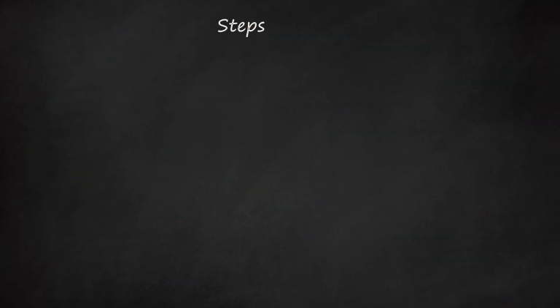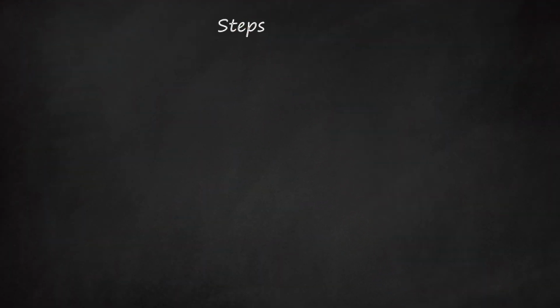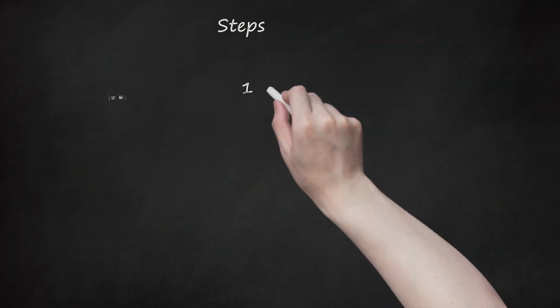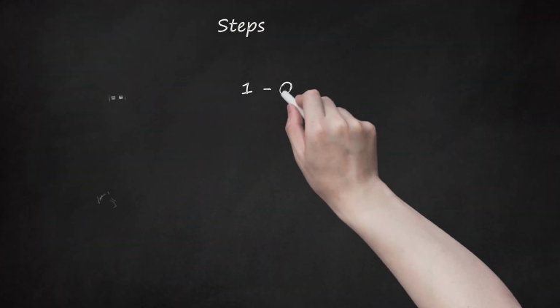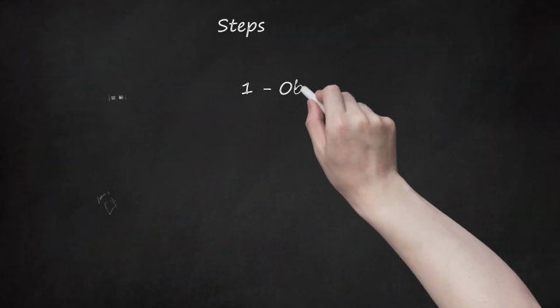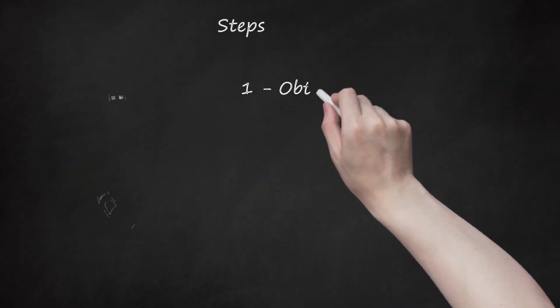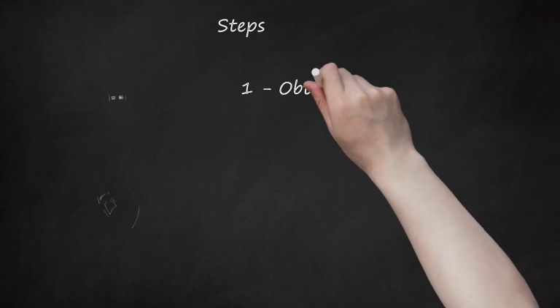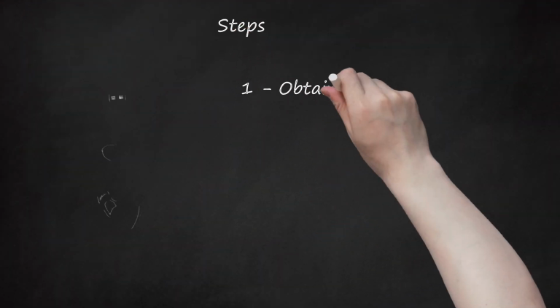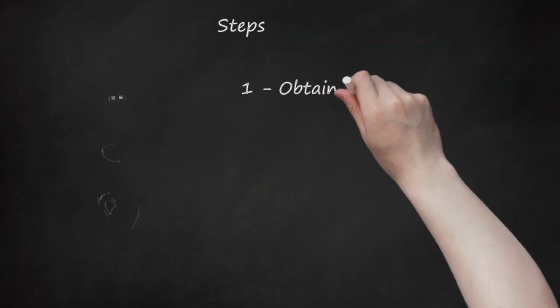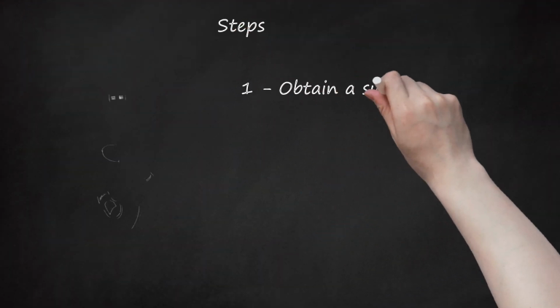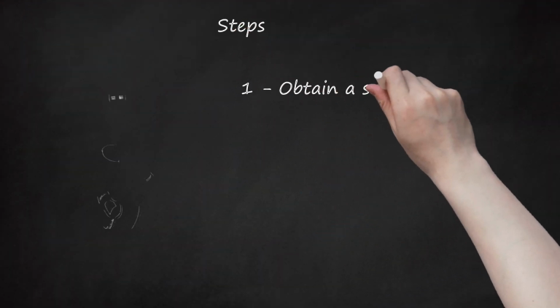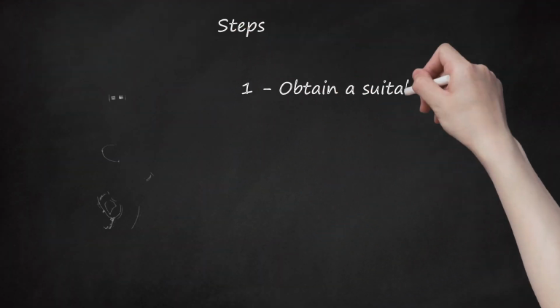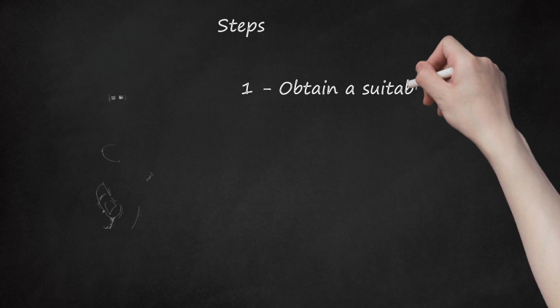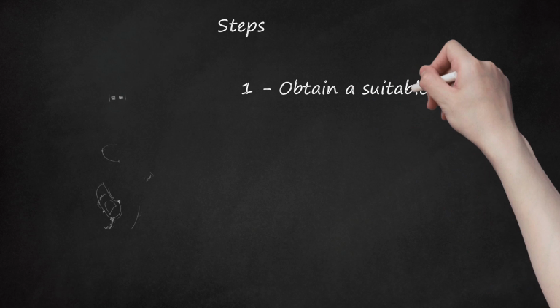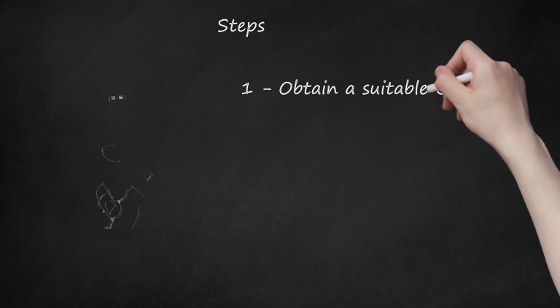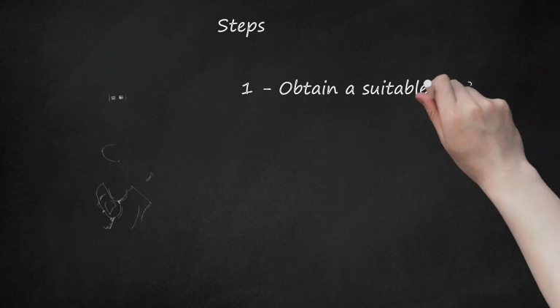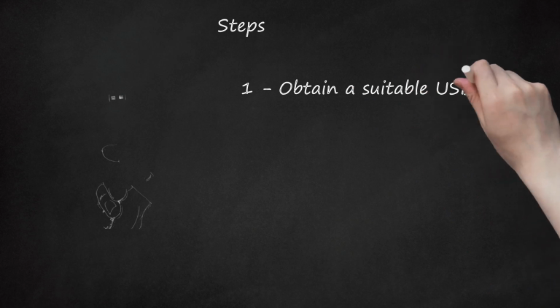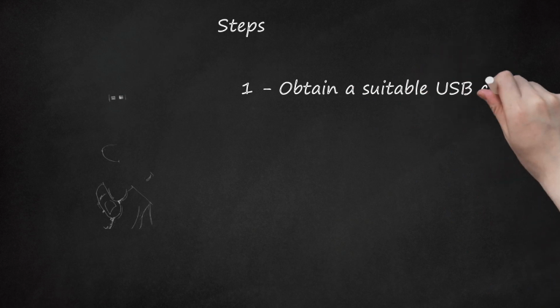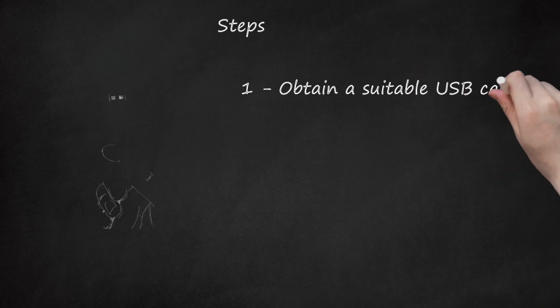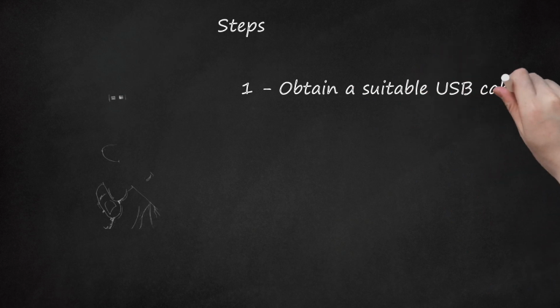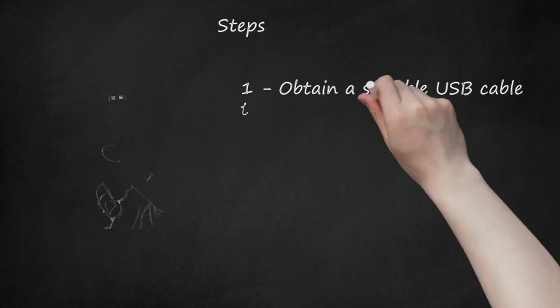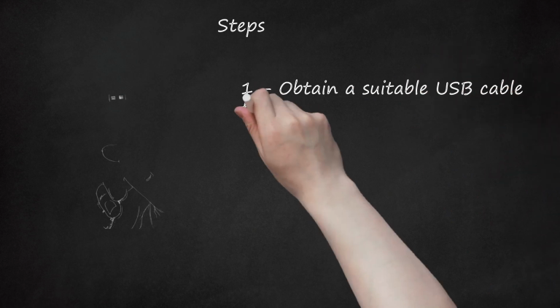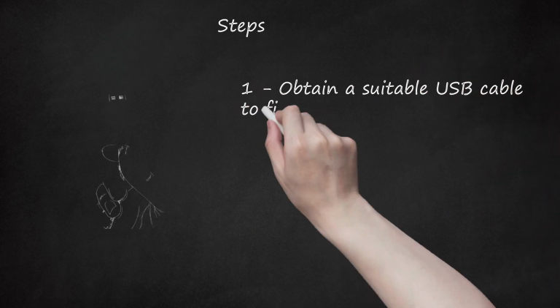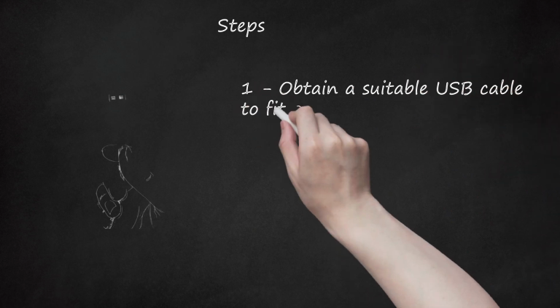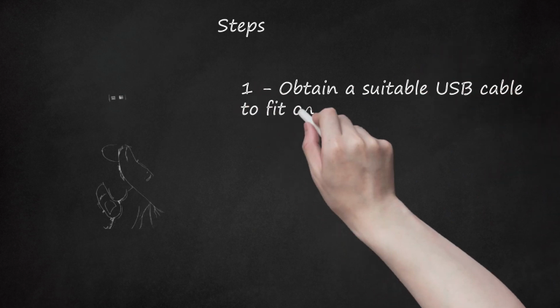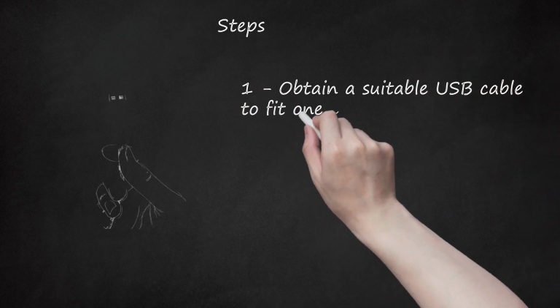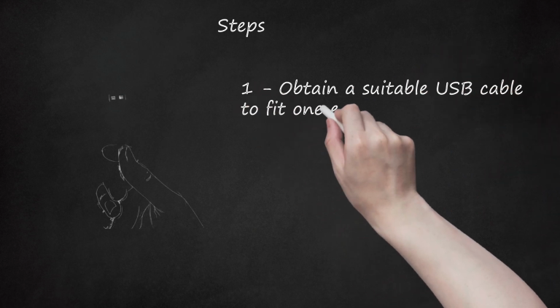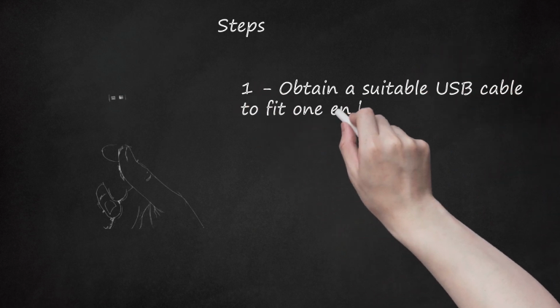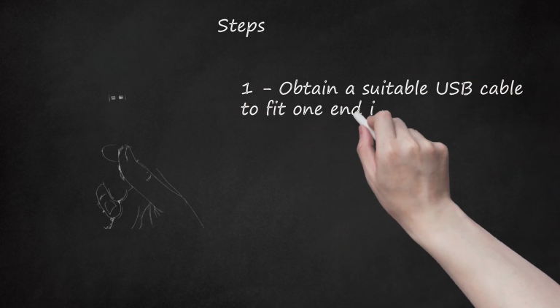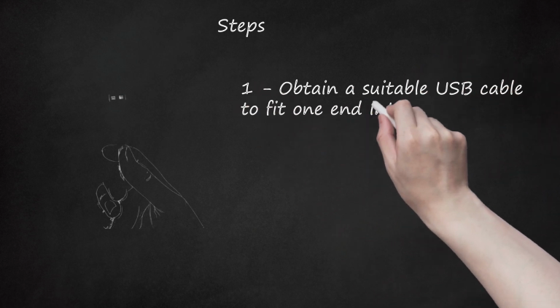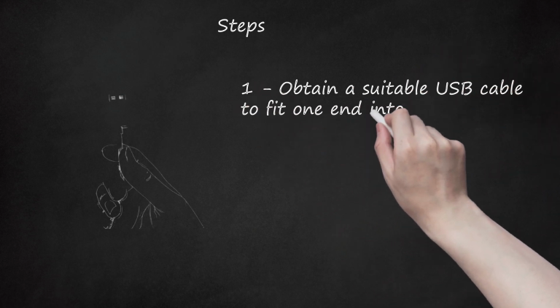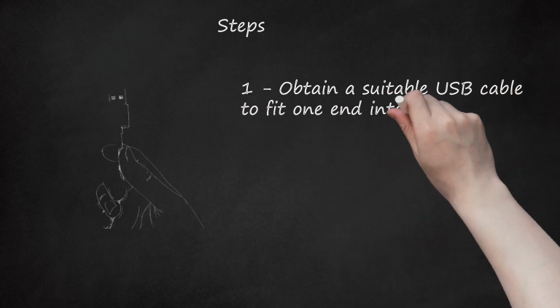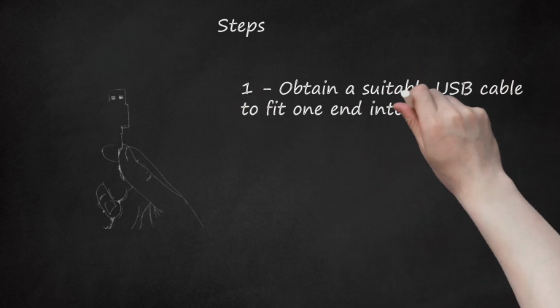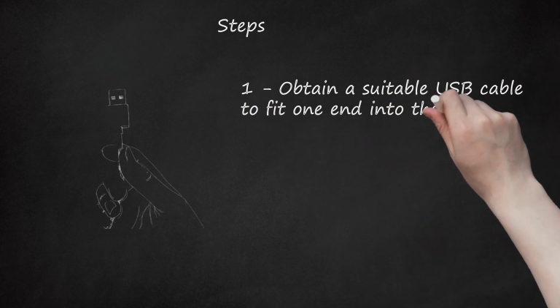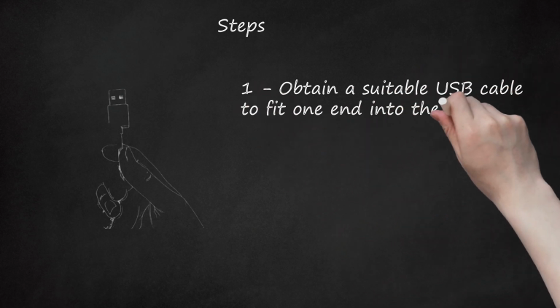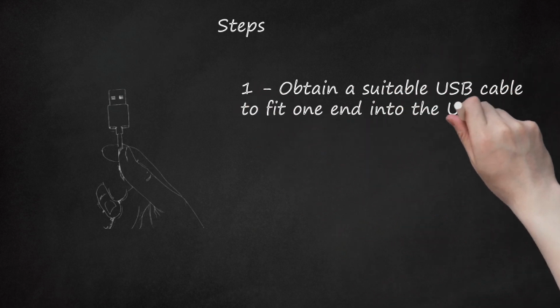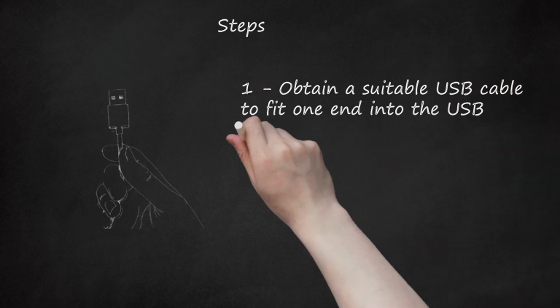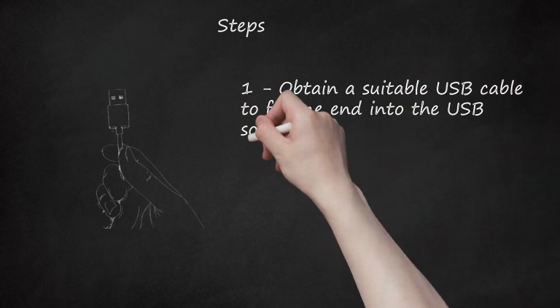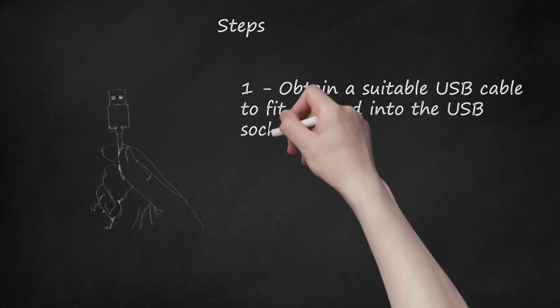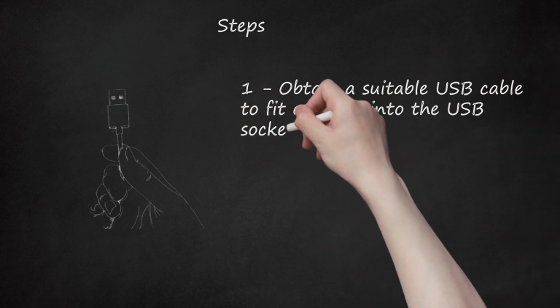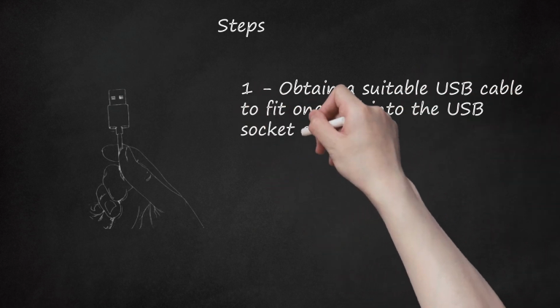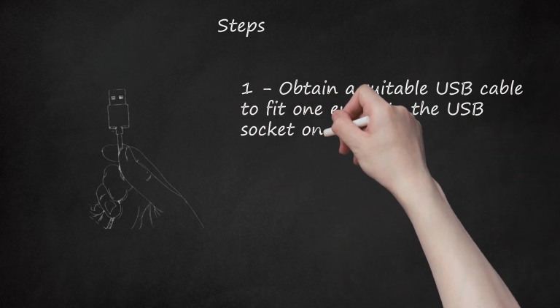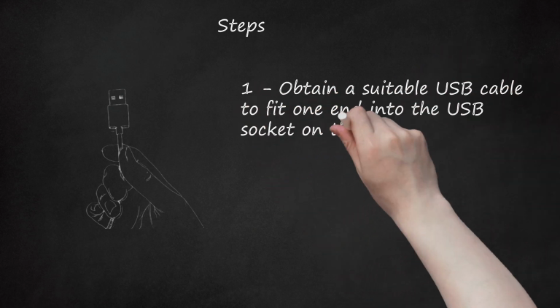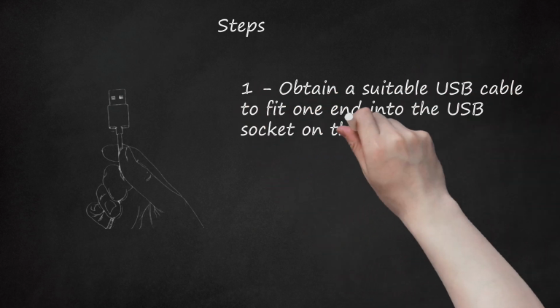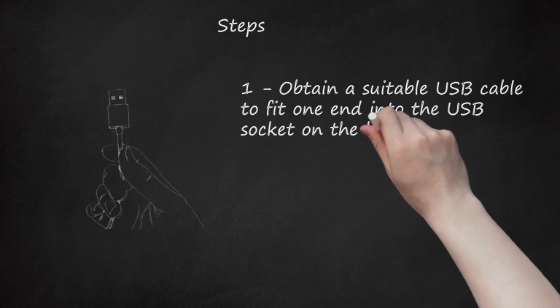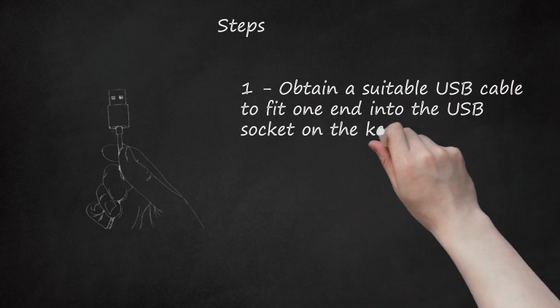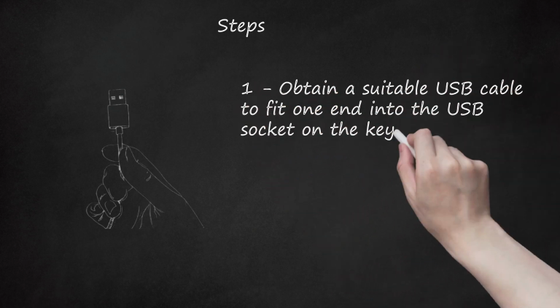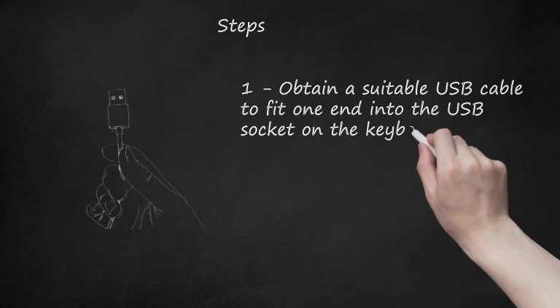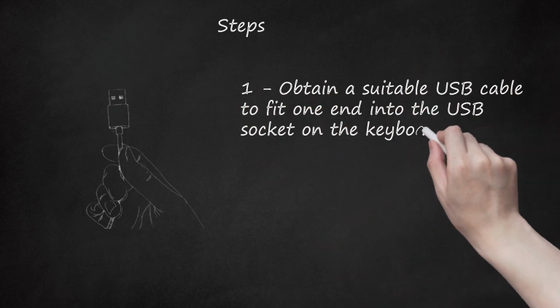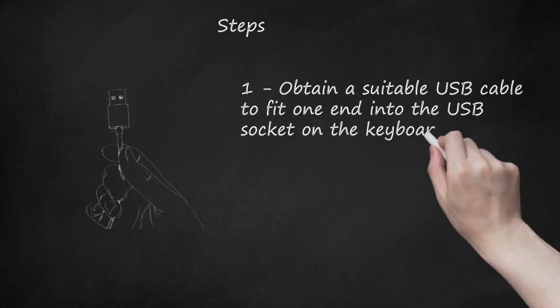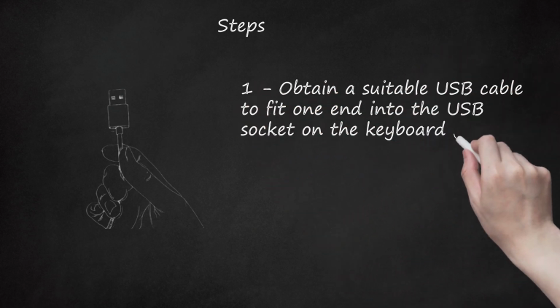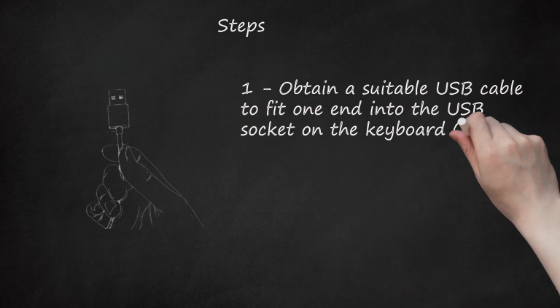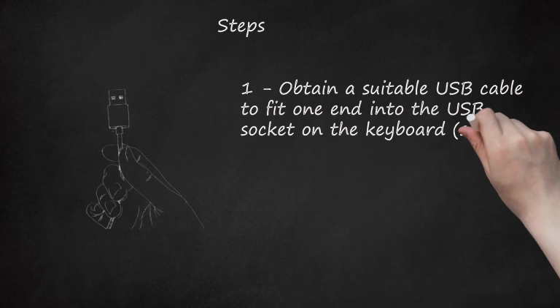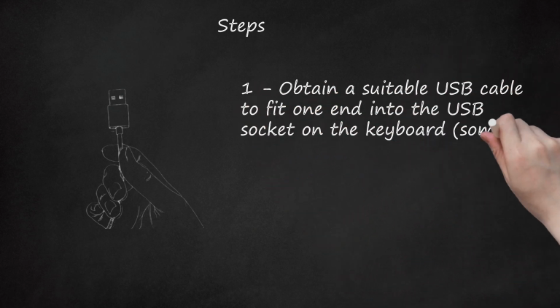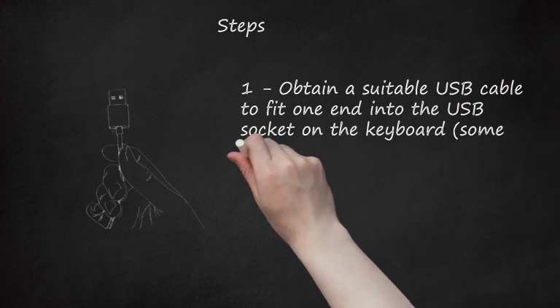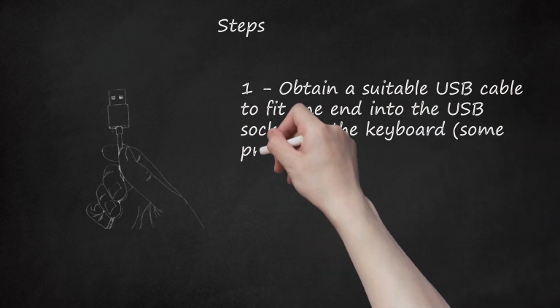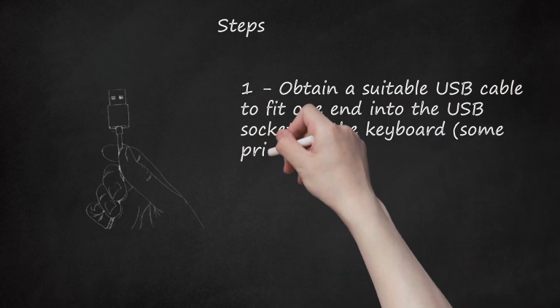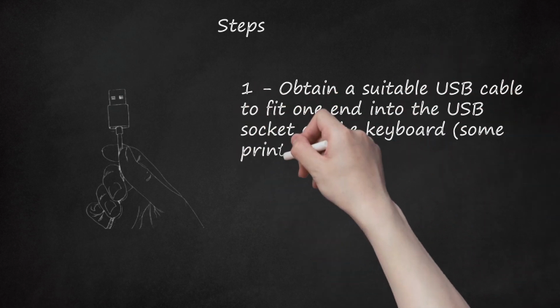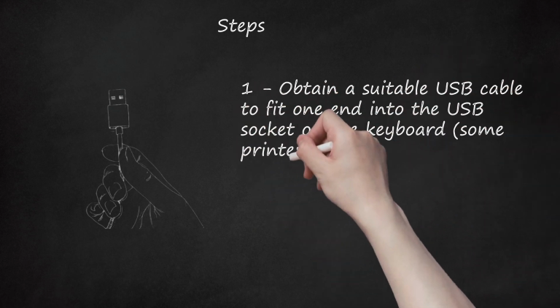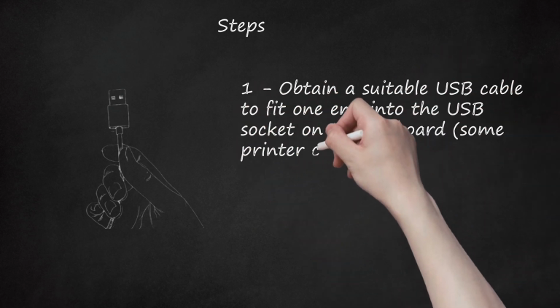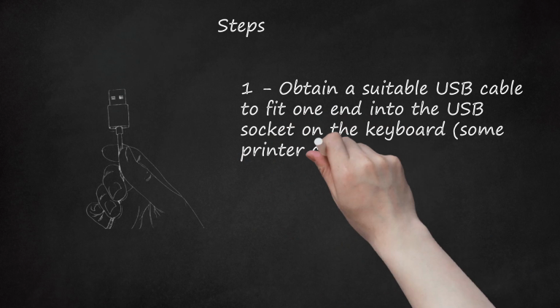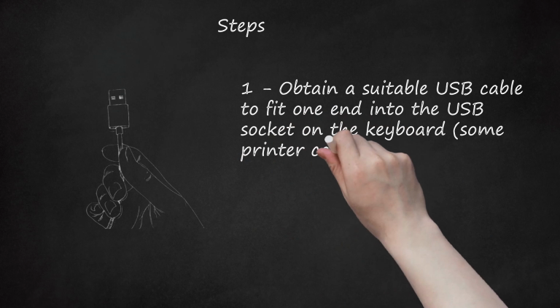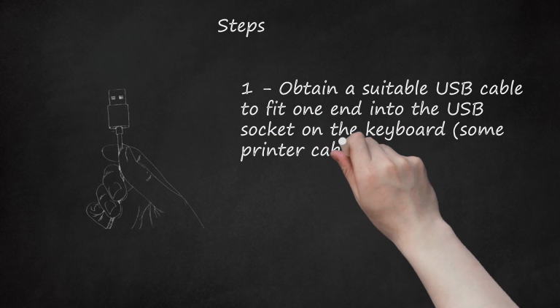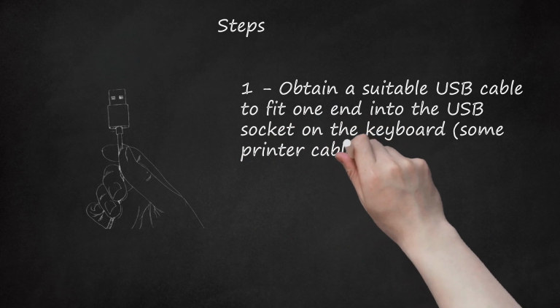Step 1: Obtain a suitable USB cable to fit one end into the USB socket on the keyboard. Some printer cables work.